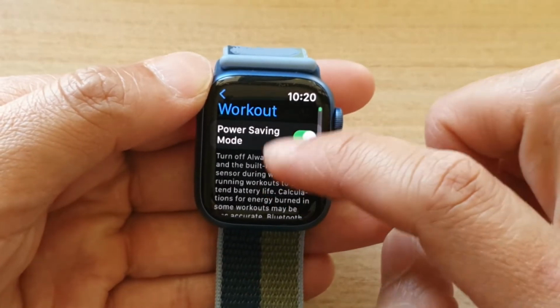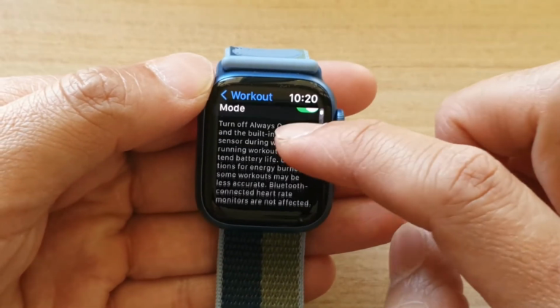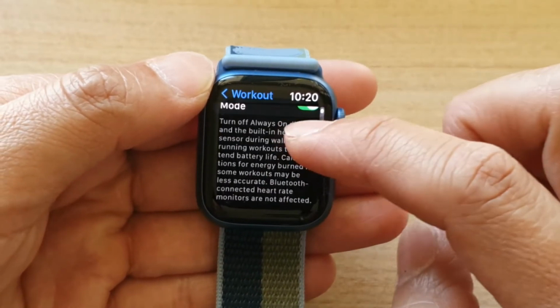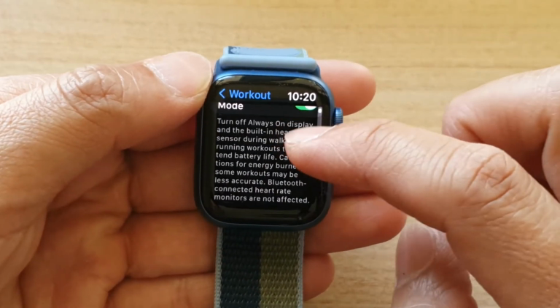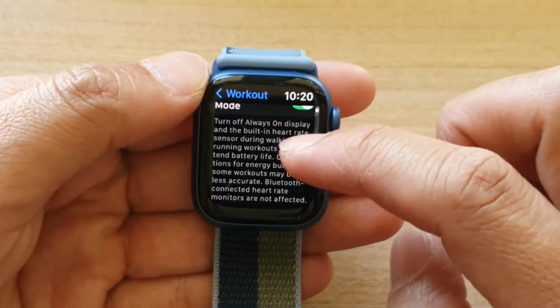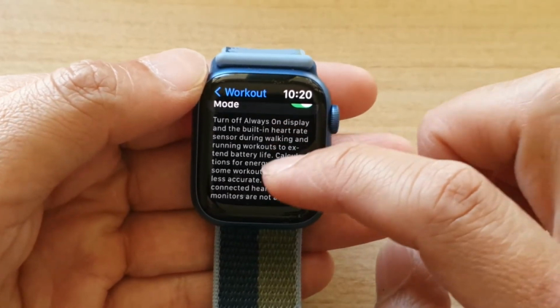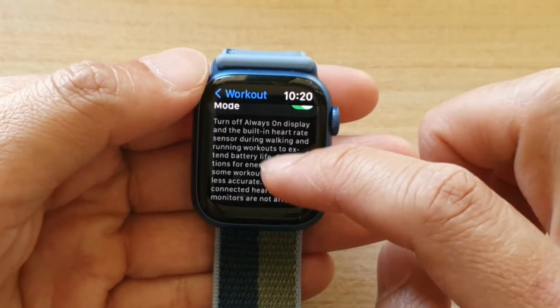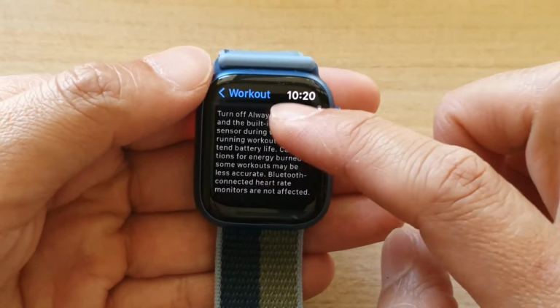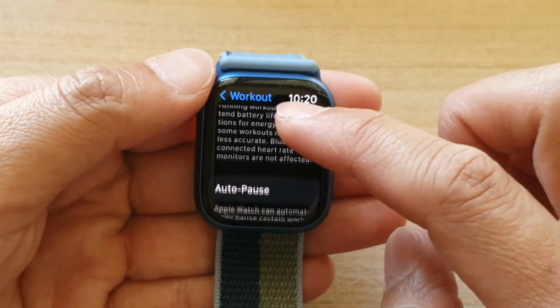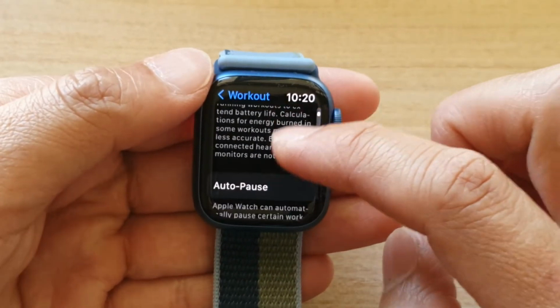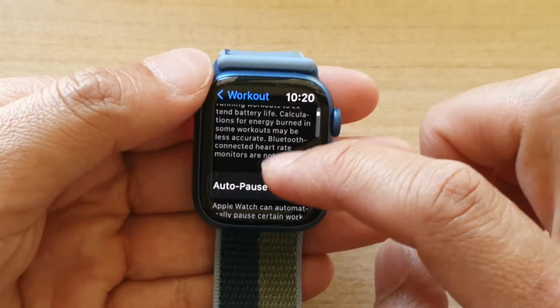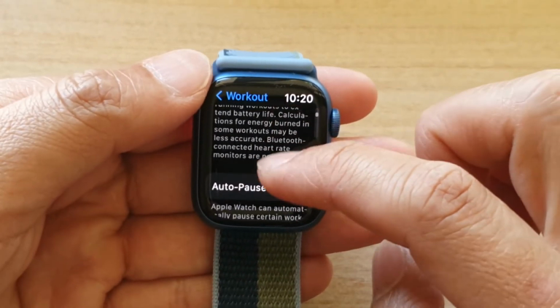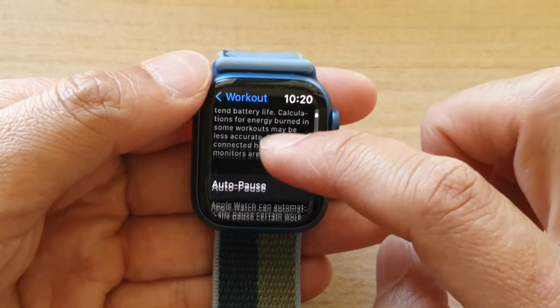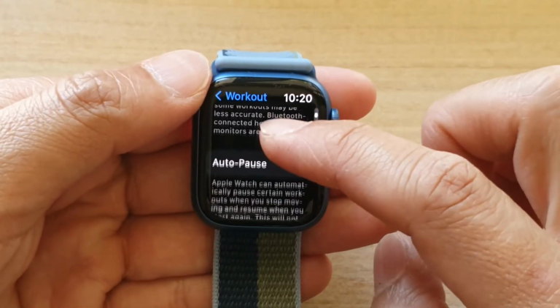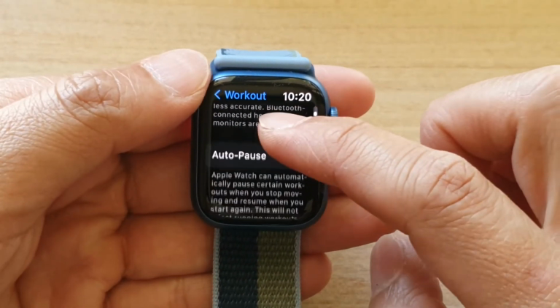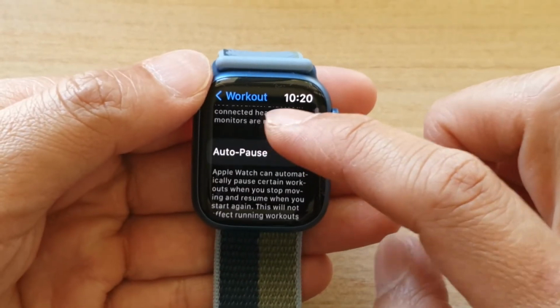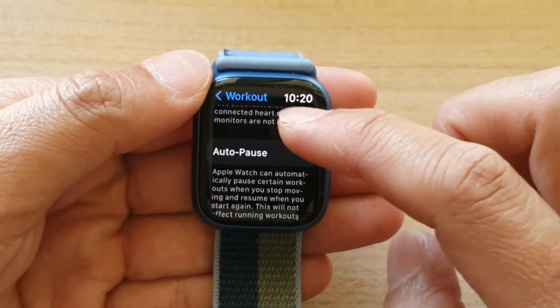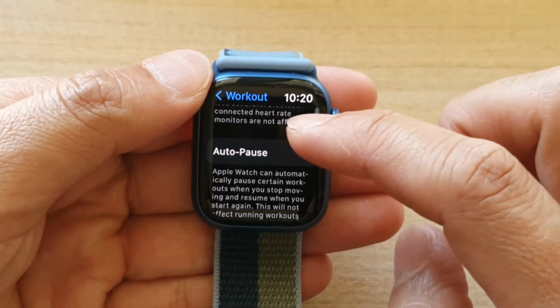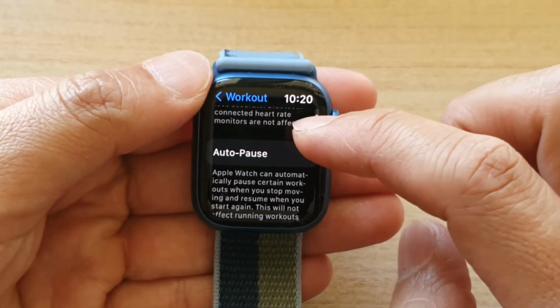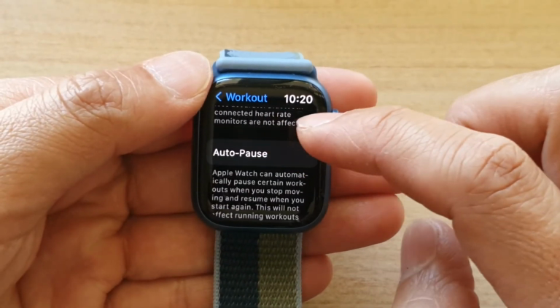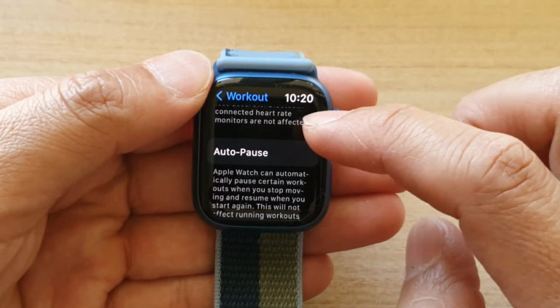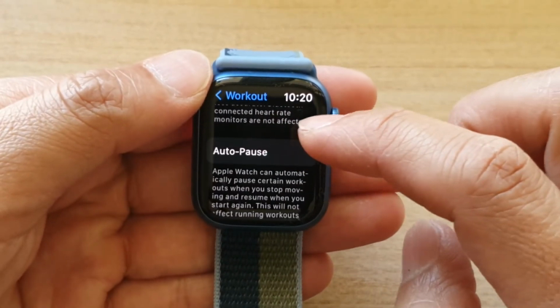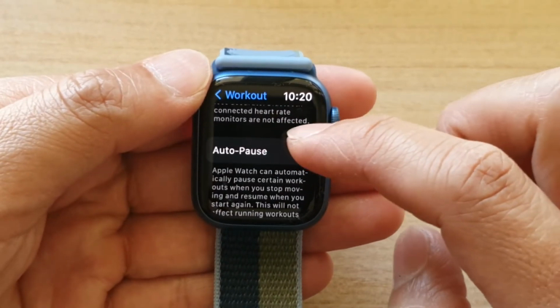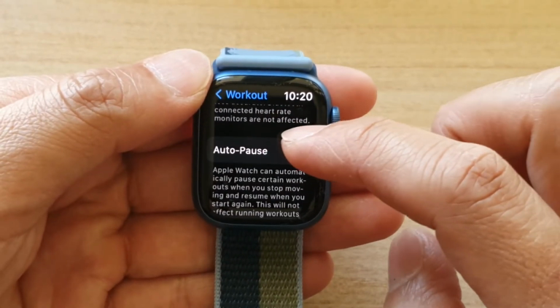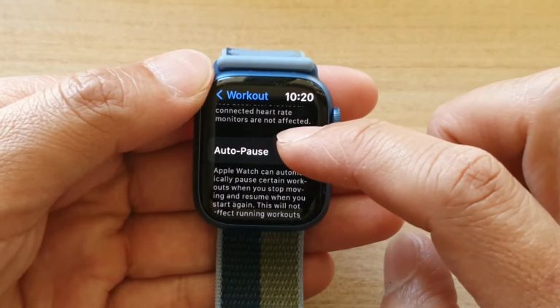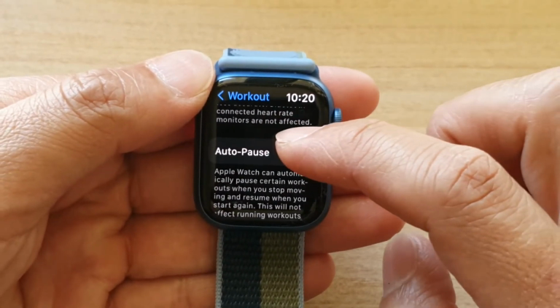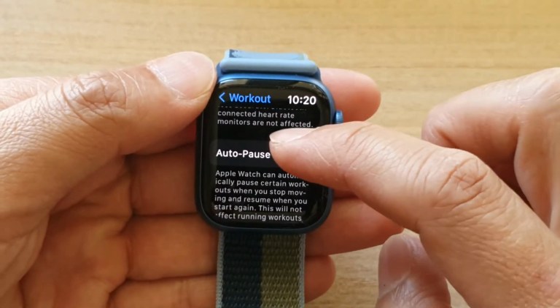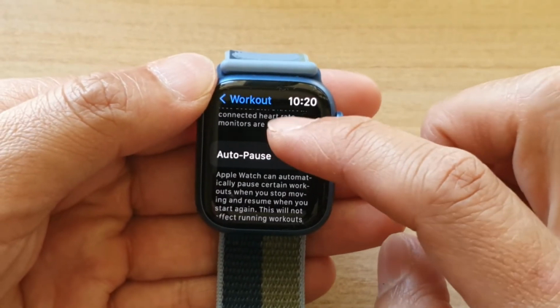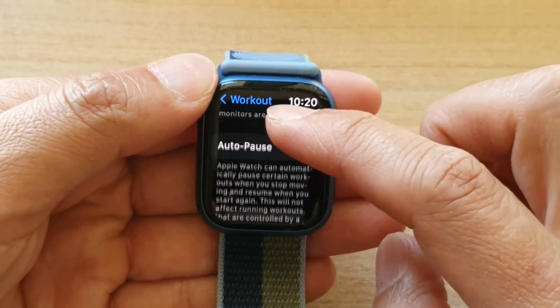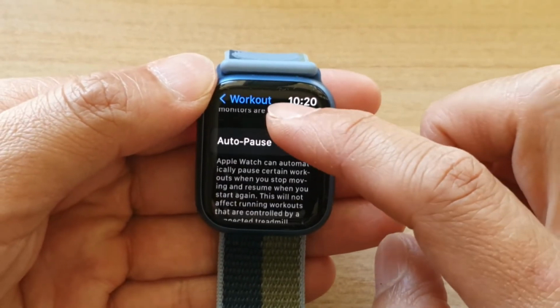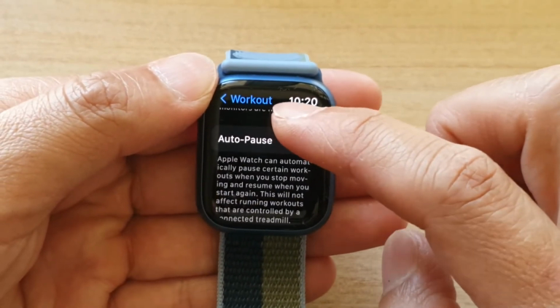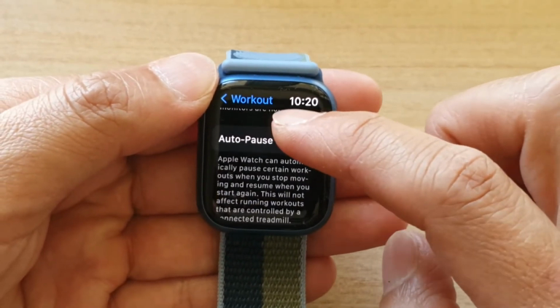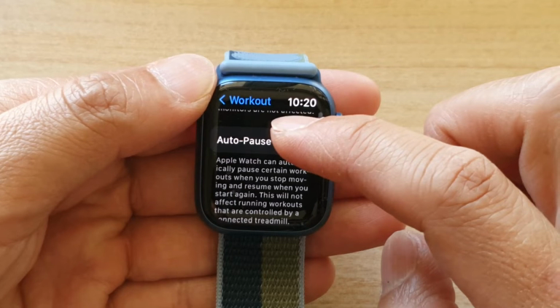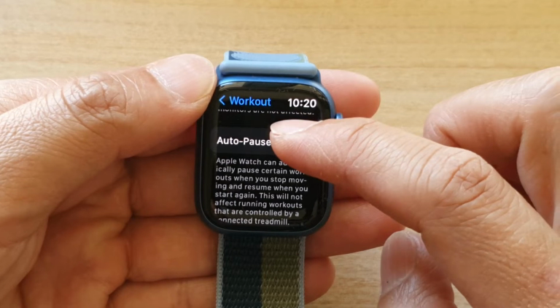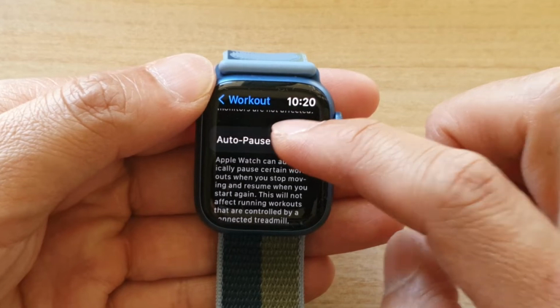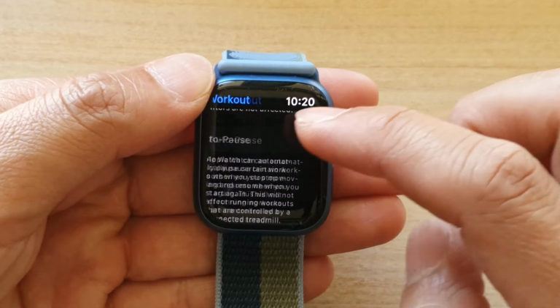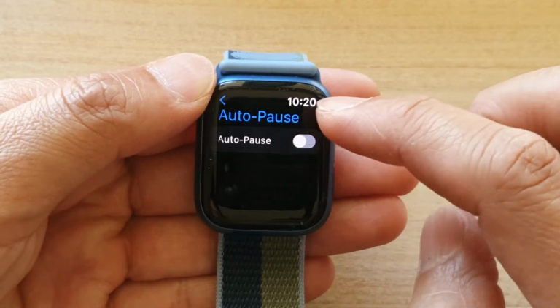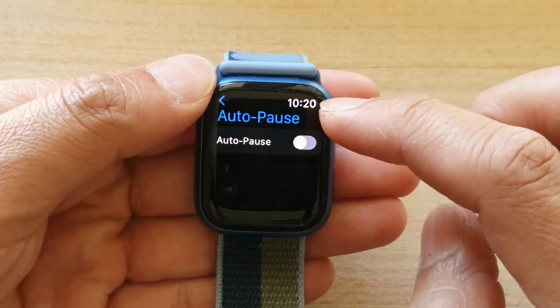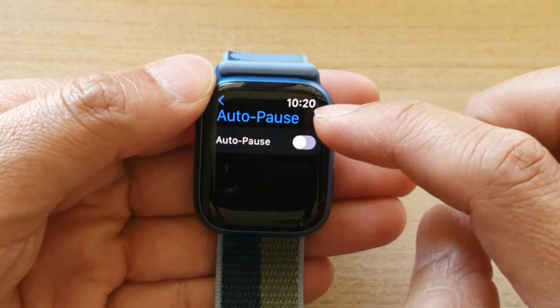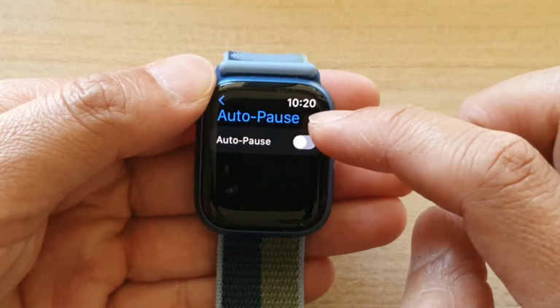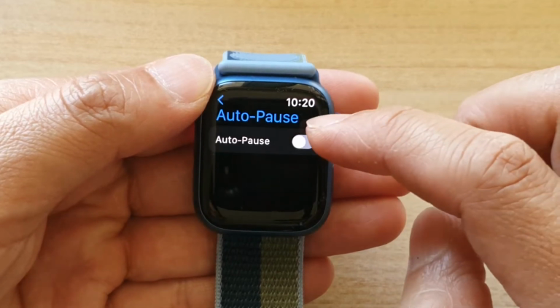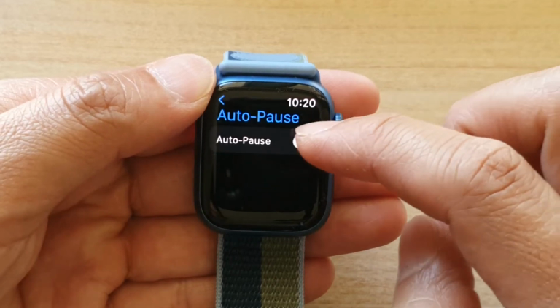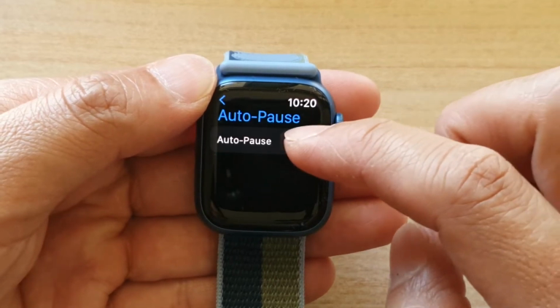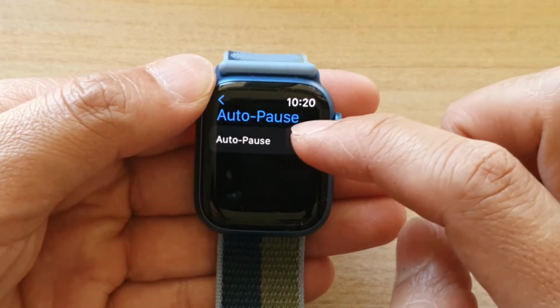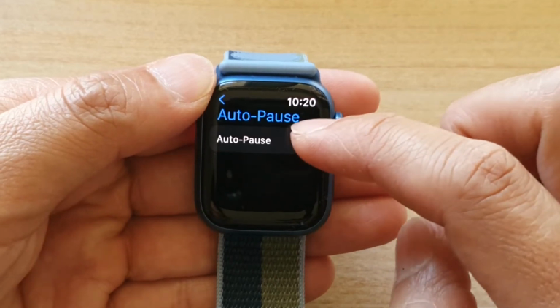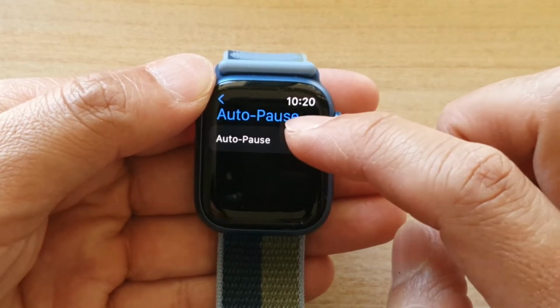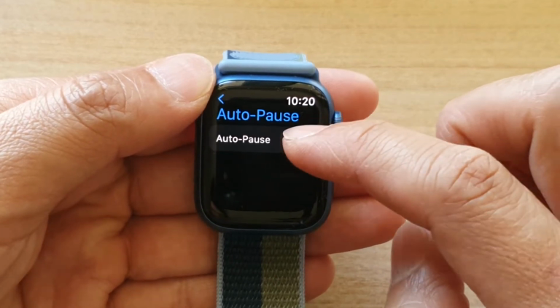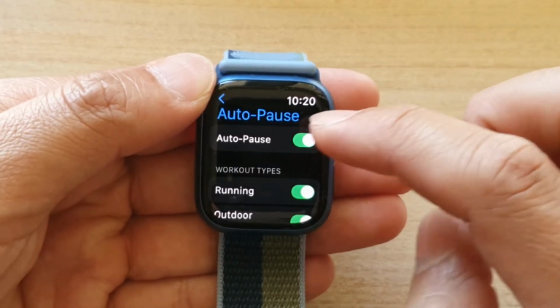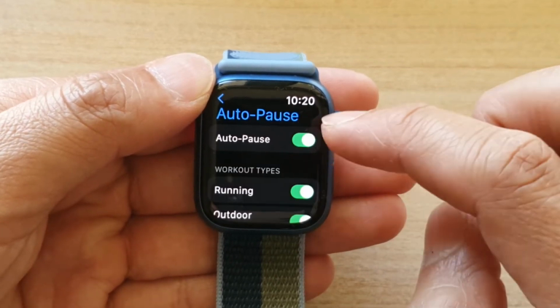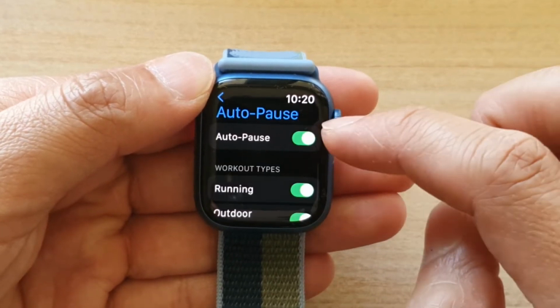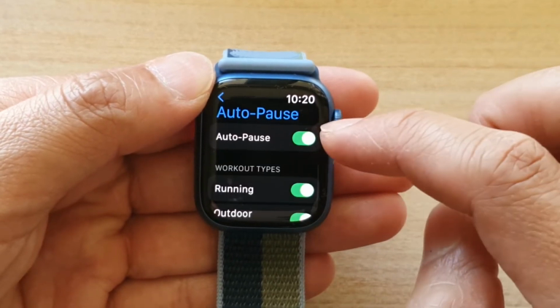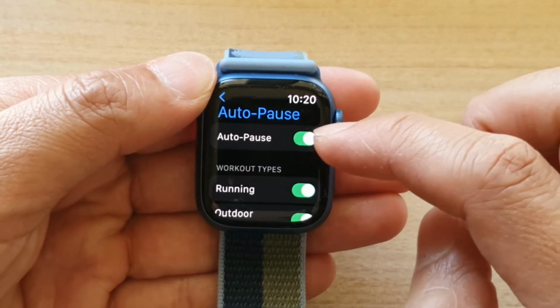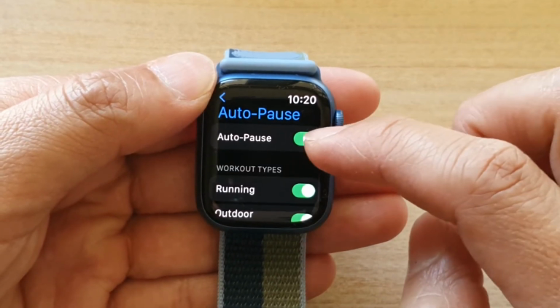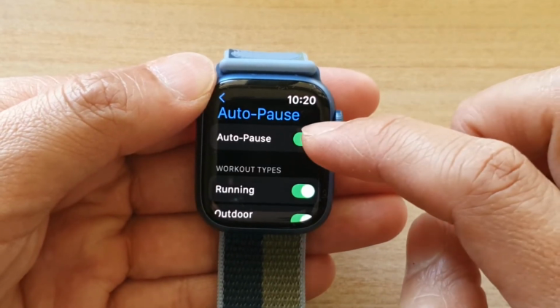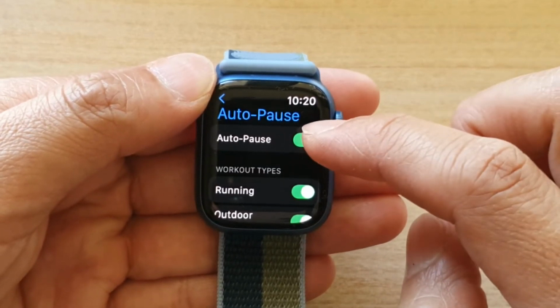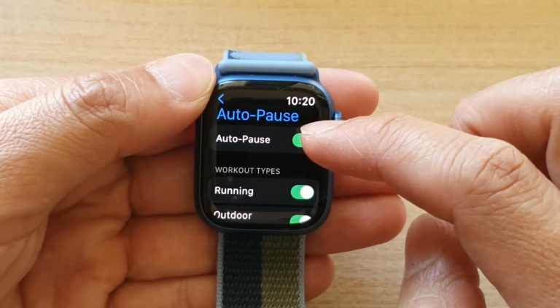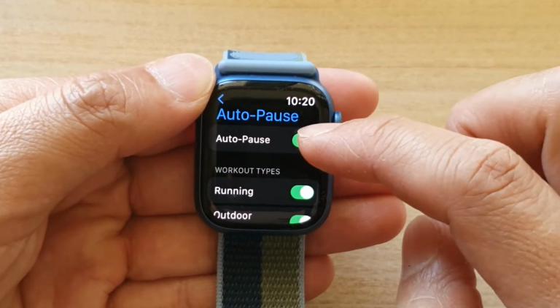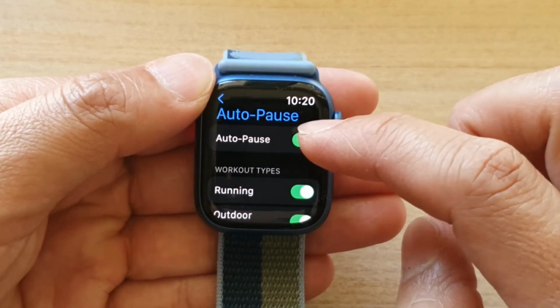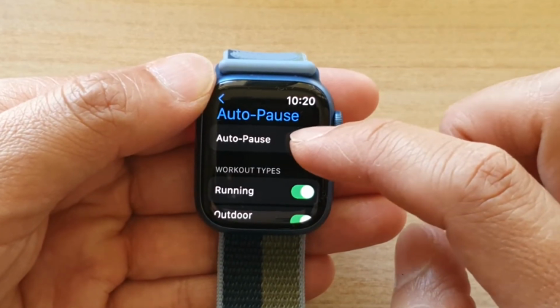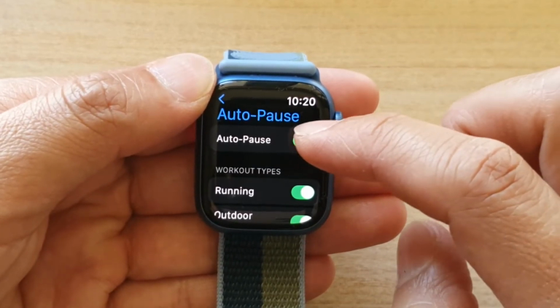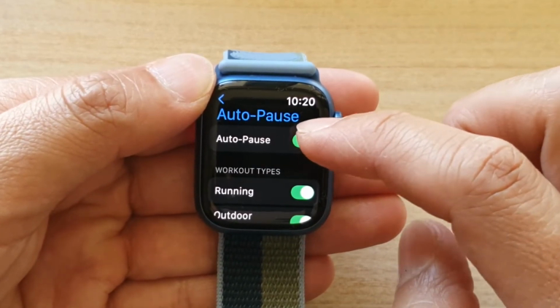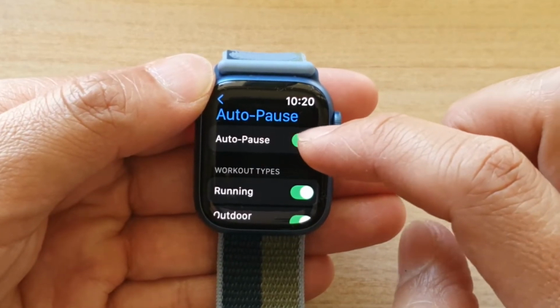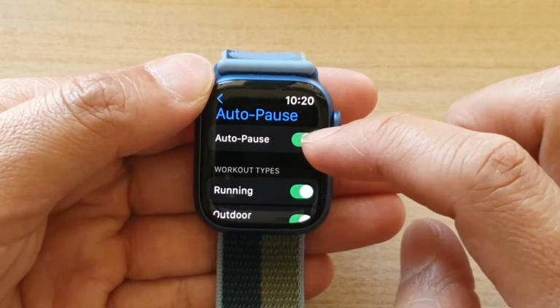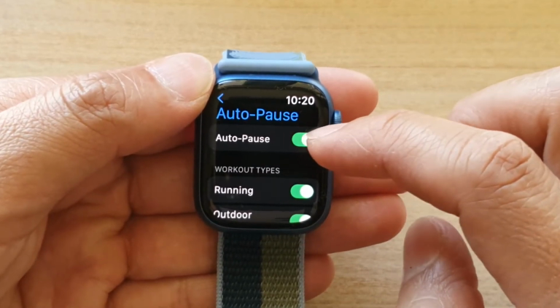Next, go down and tap on Autopulse. In here, you can tap on the switch to turn it on or off.